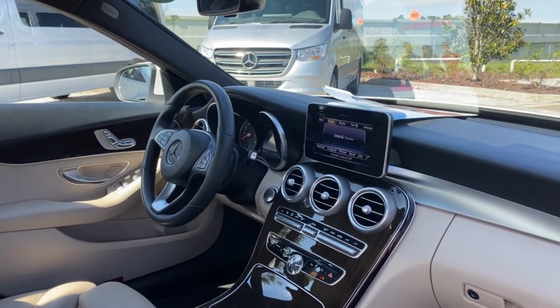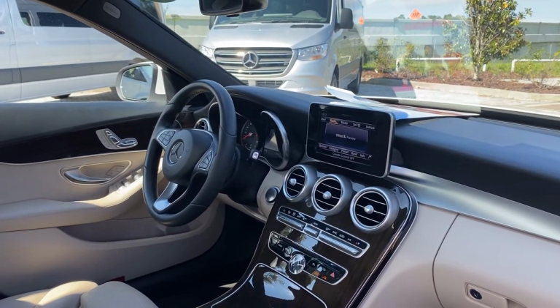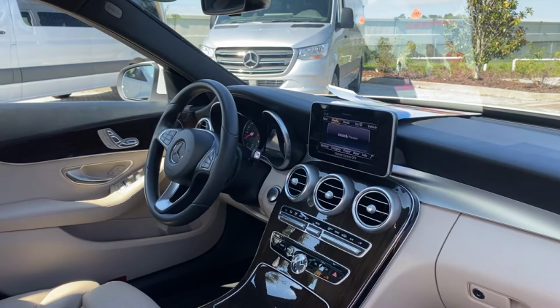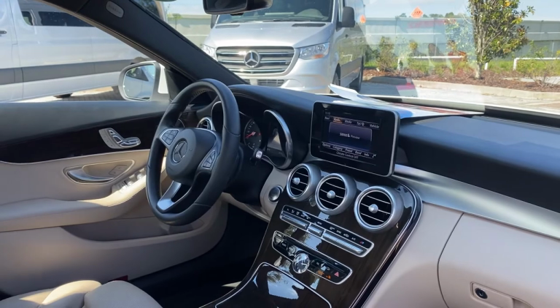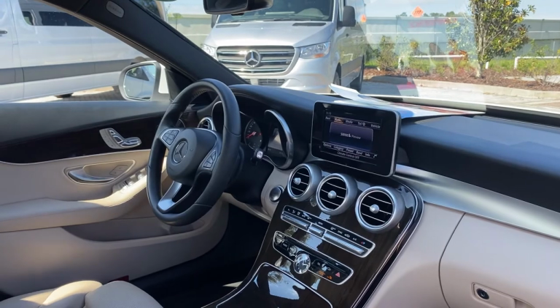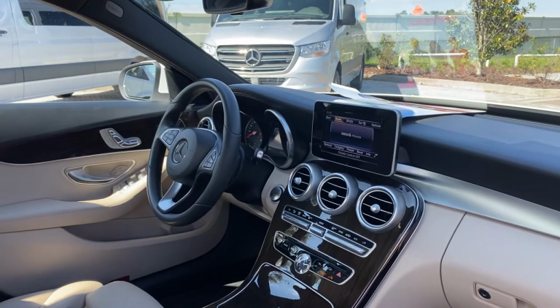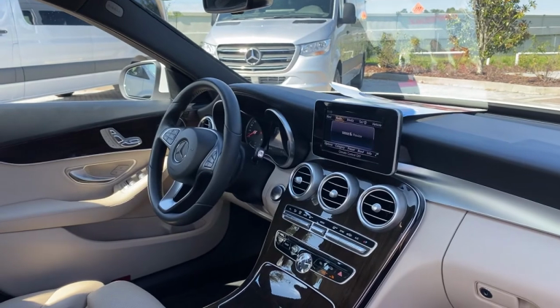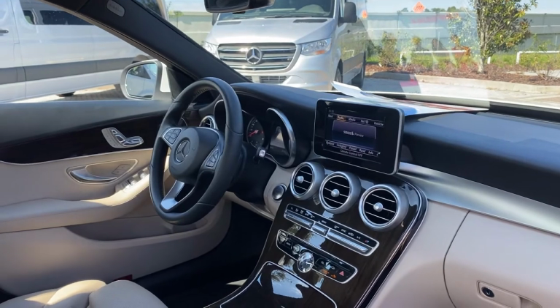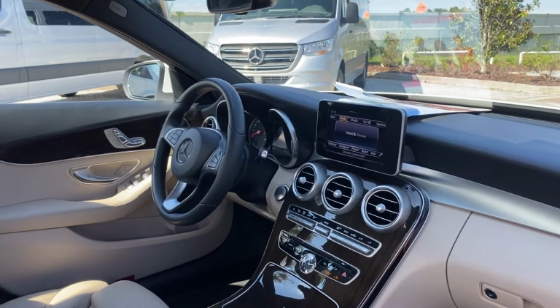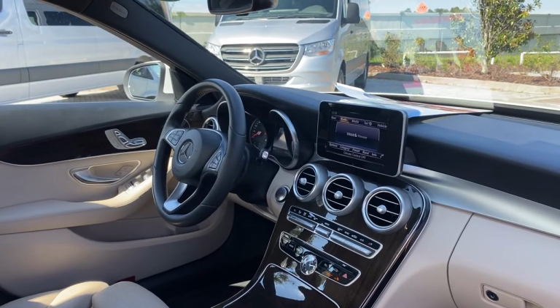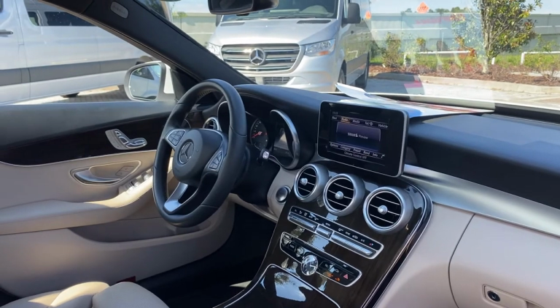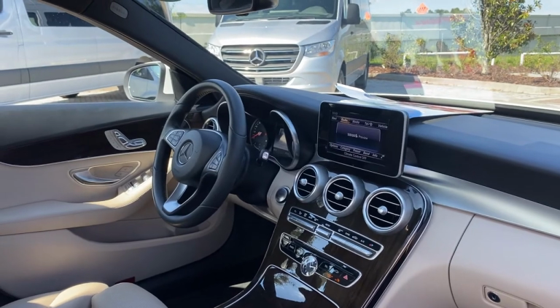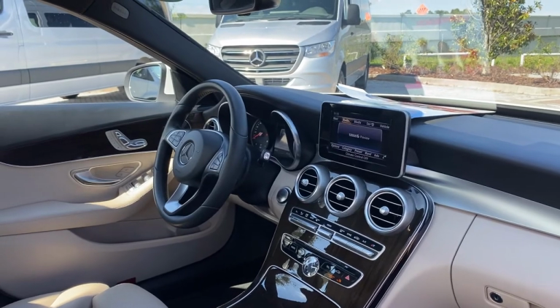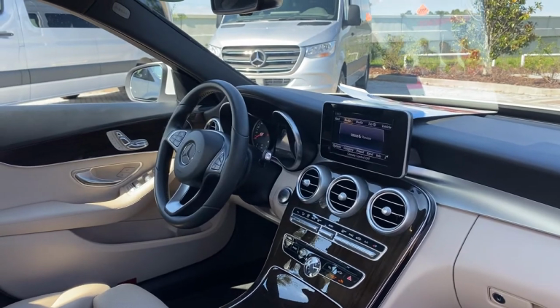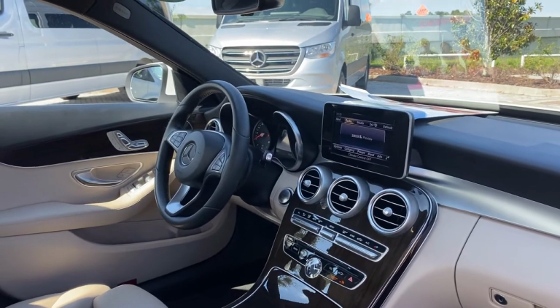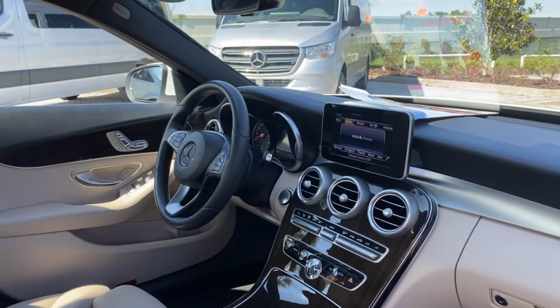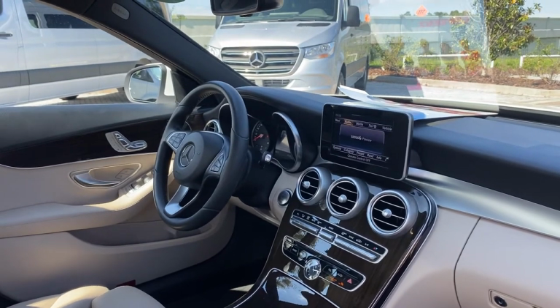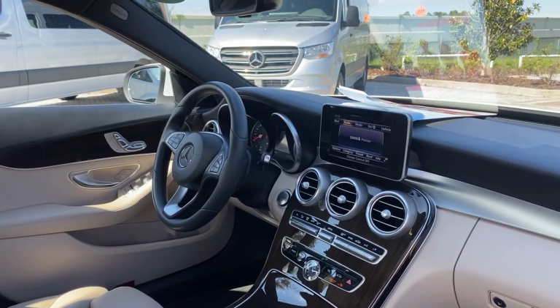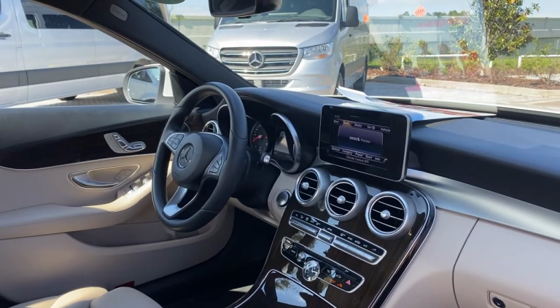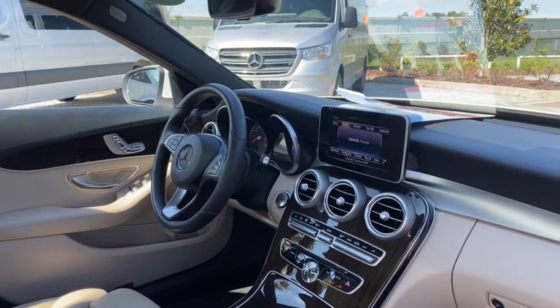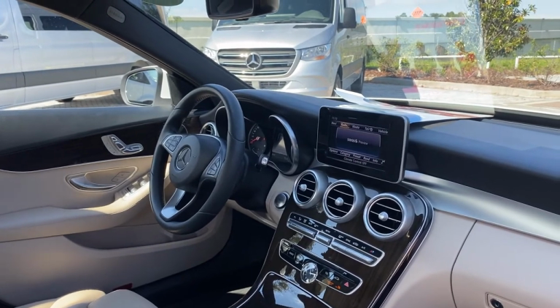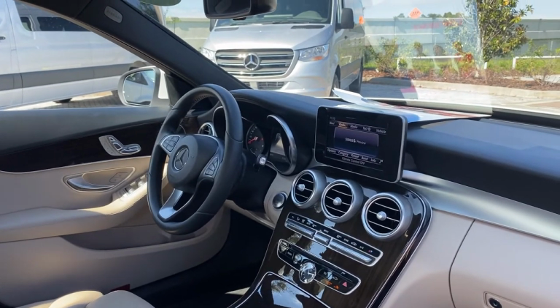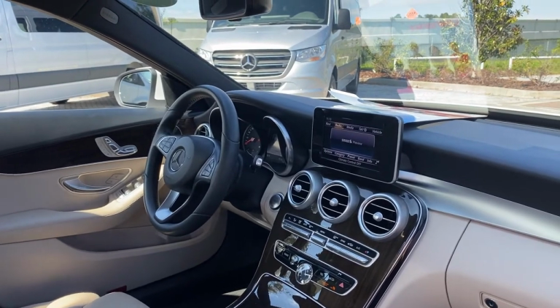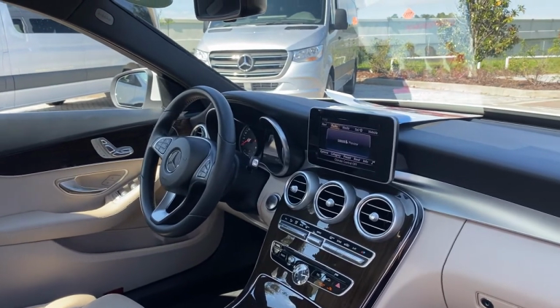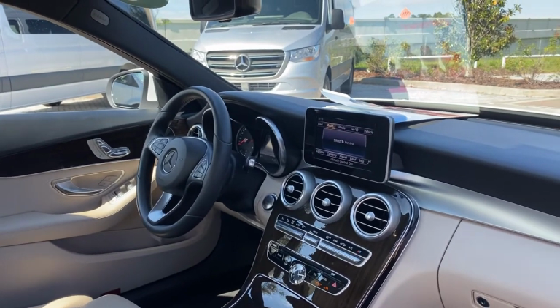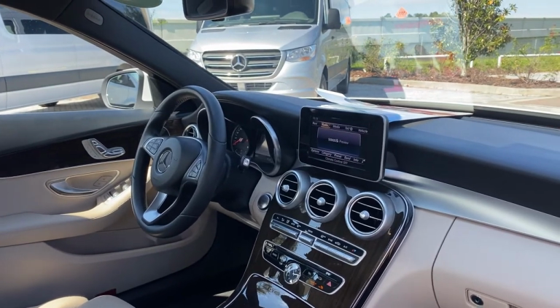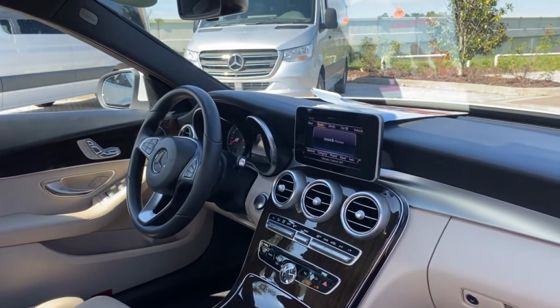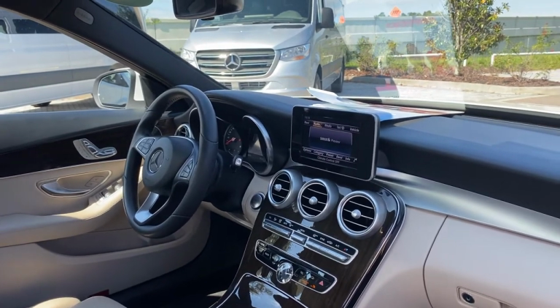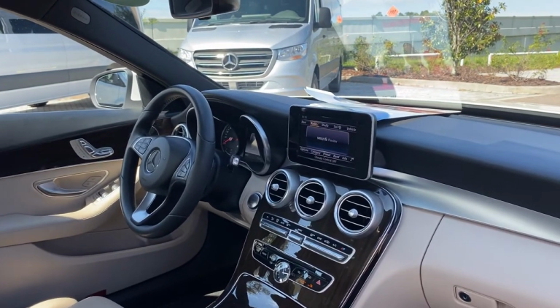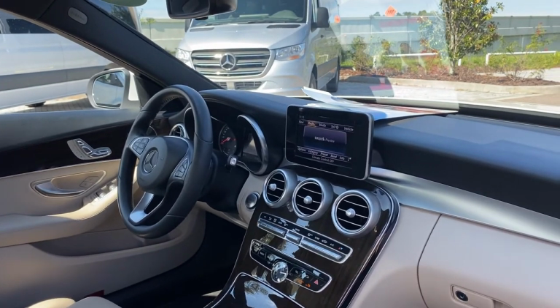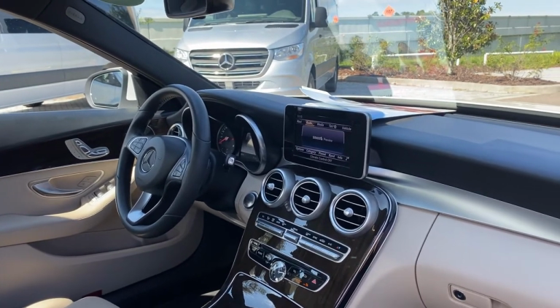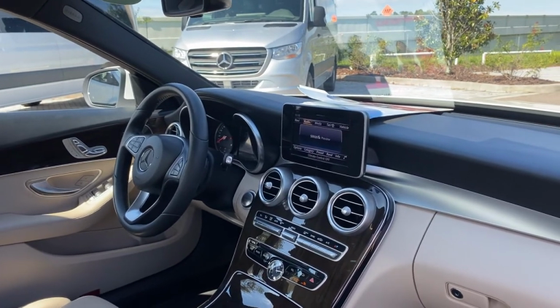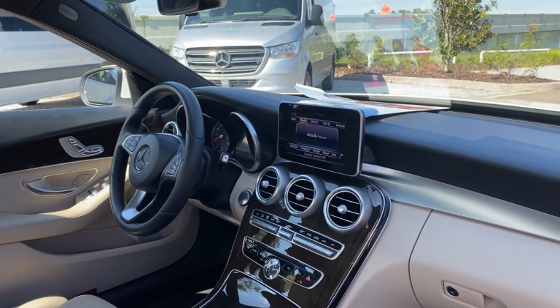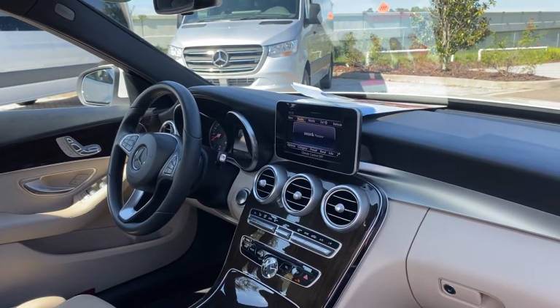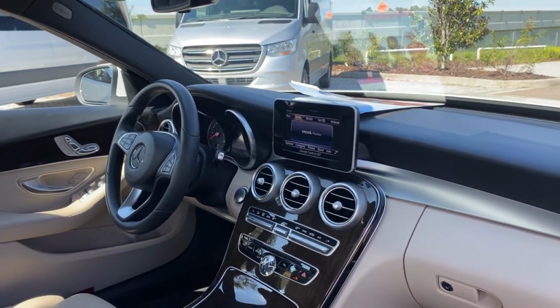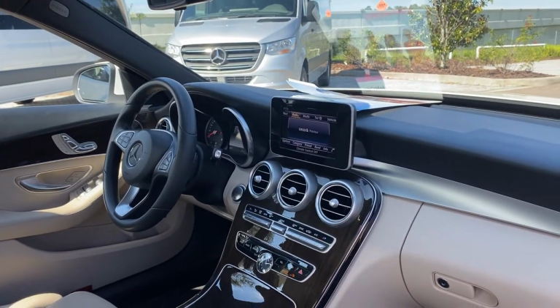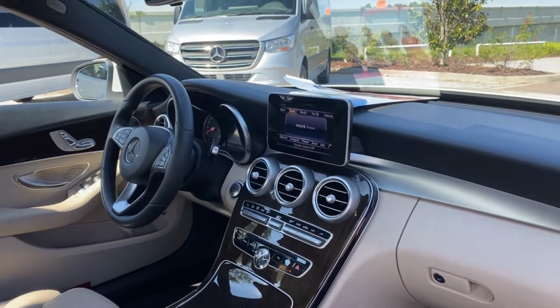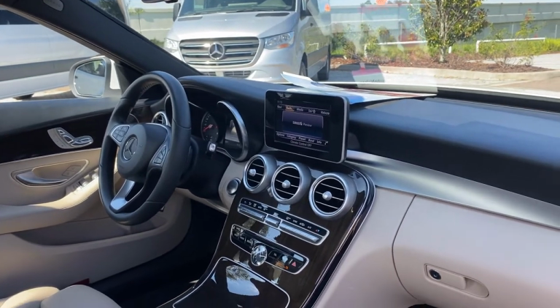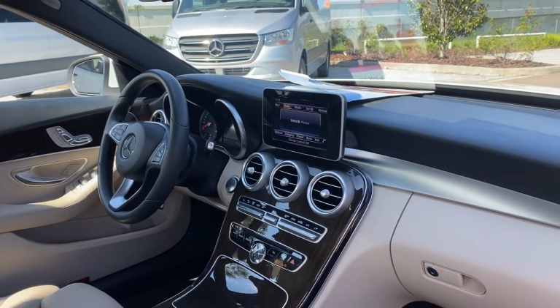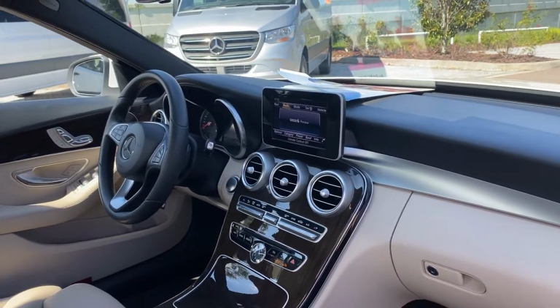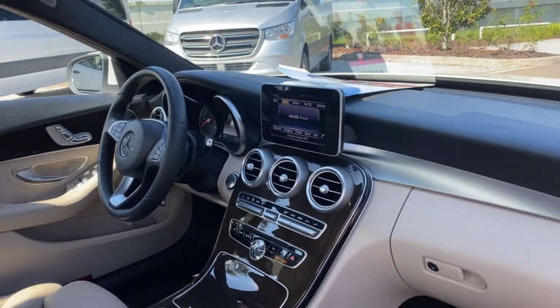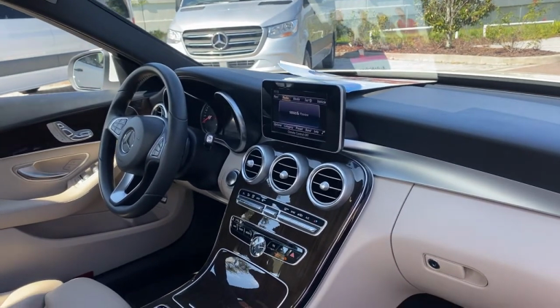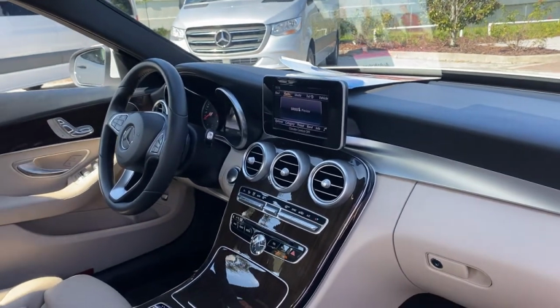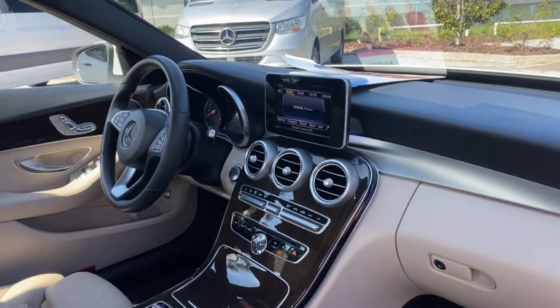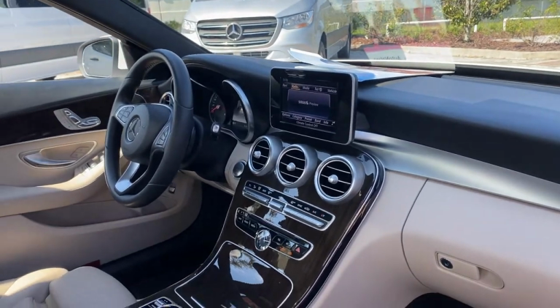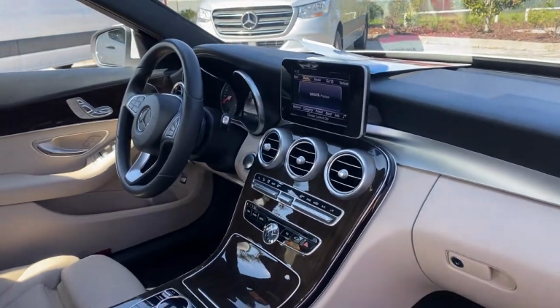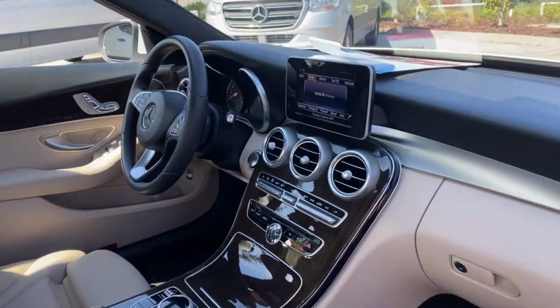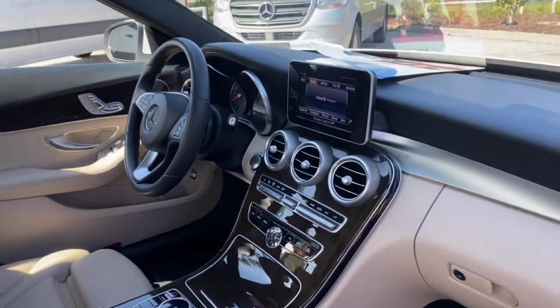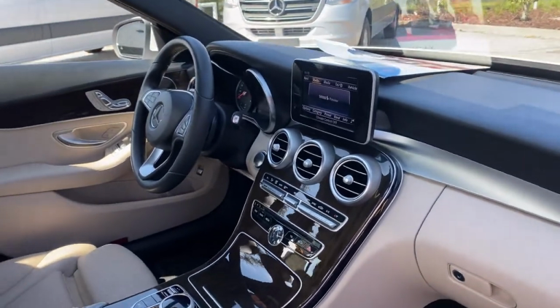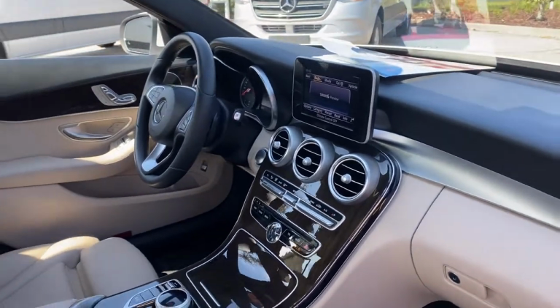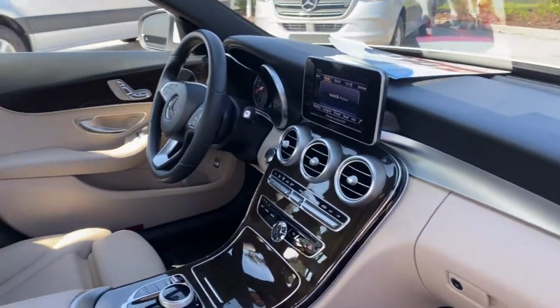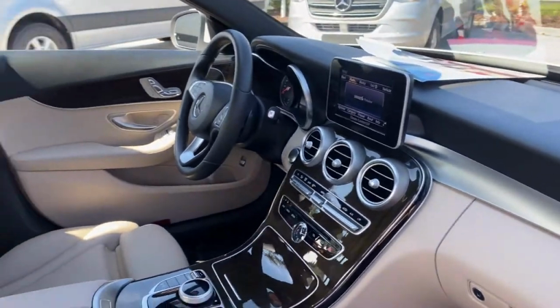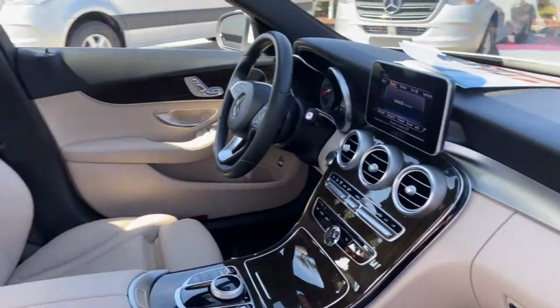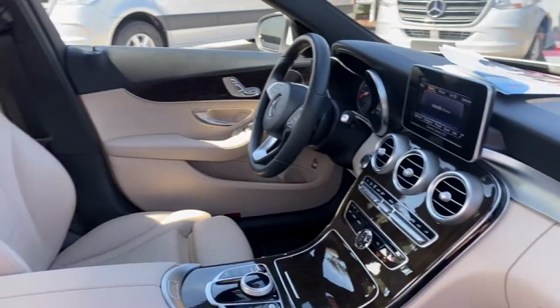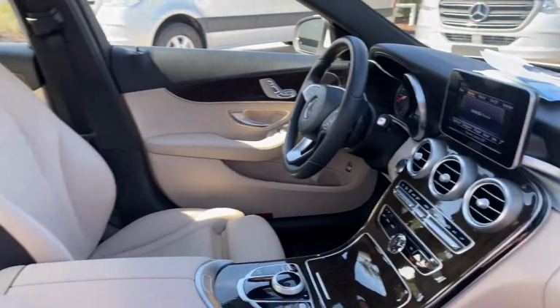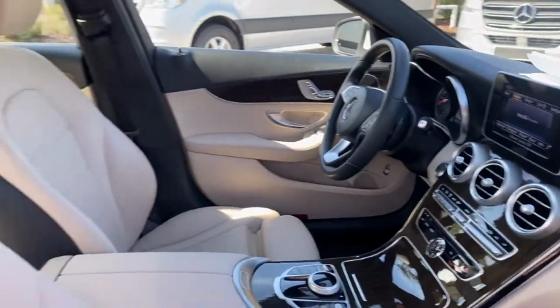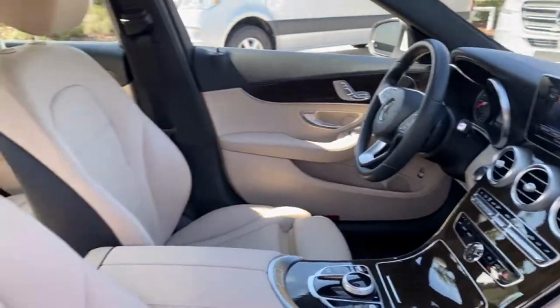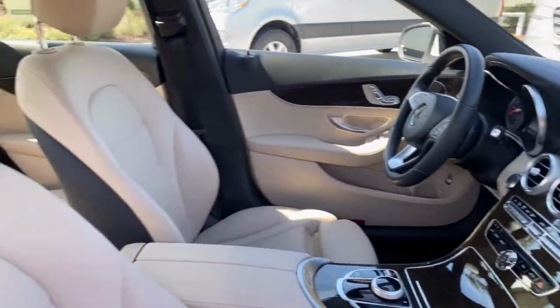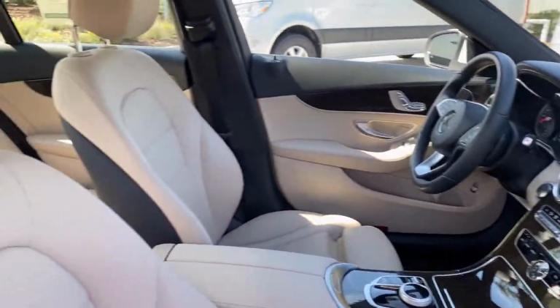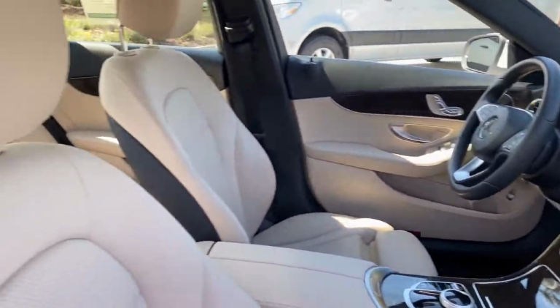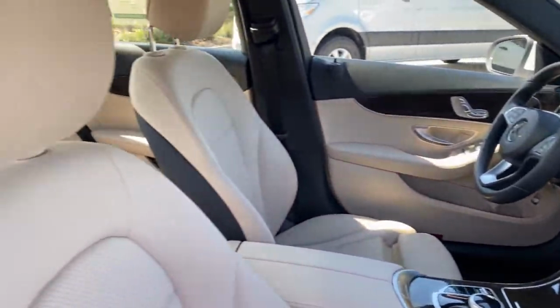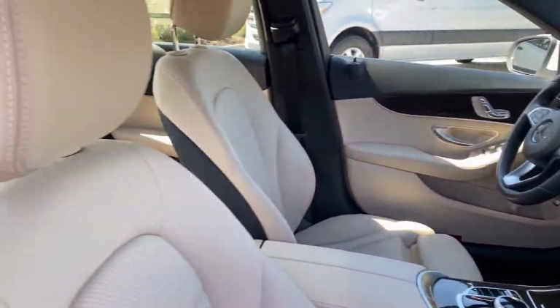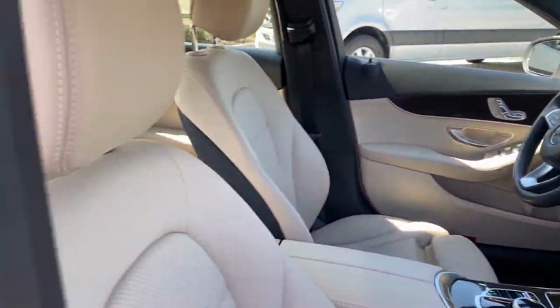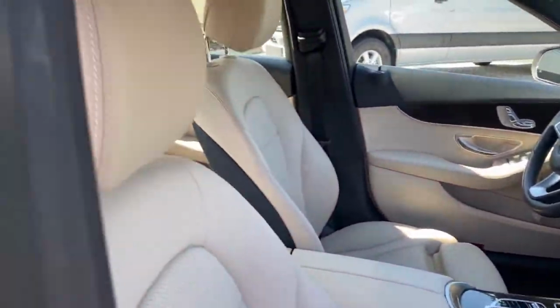Bluetooth for your cell phone, push button start, electronic climate control, satellite radio.